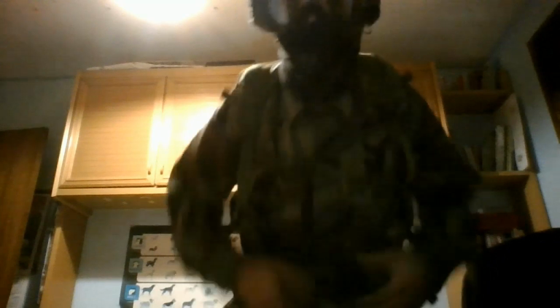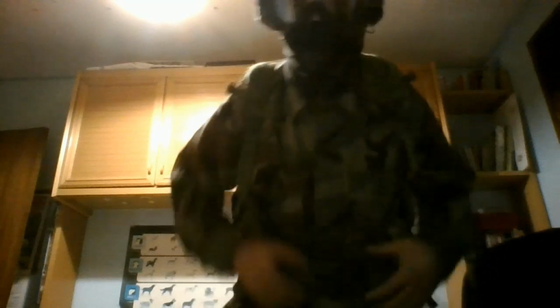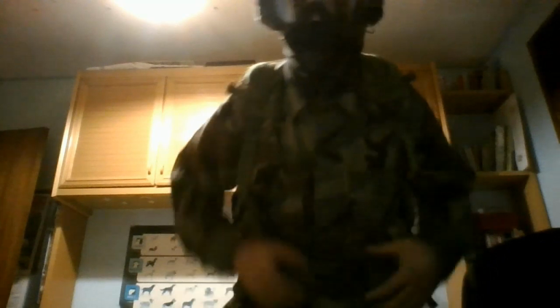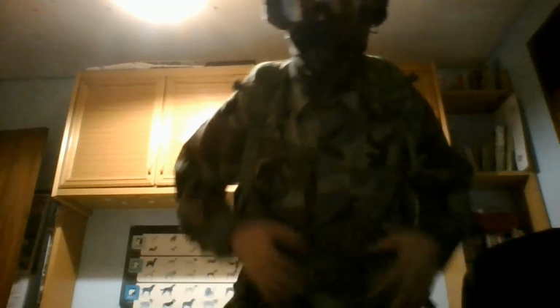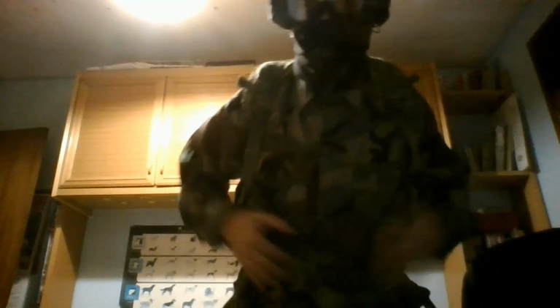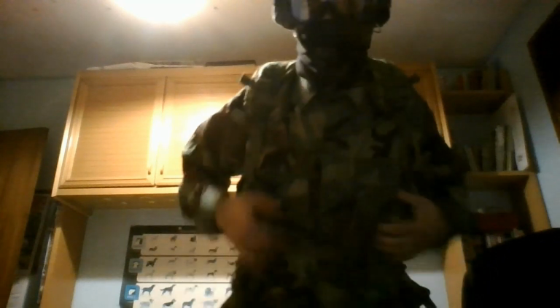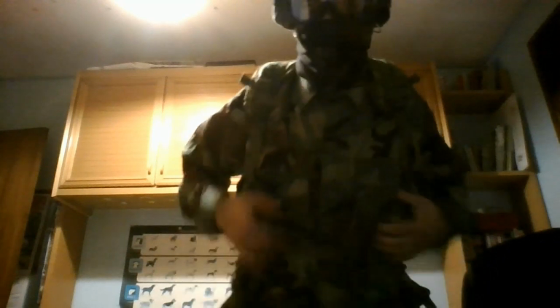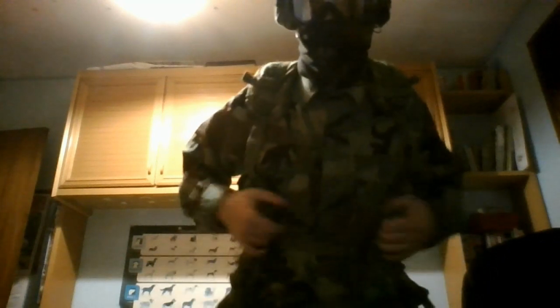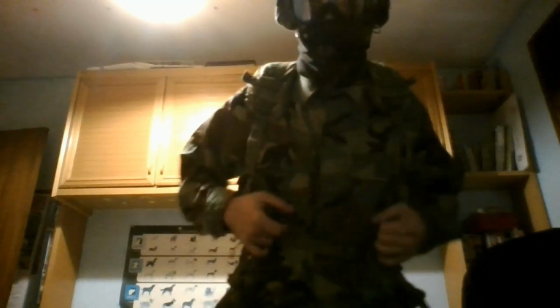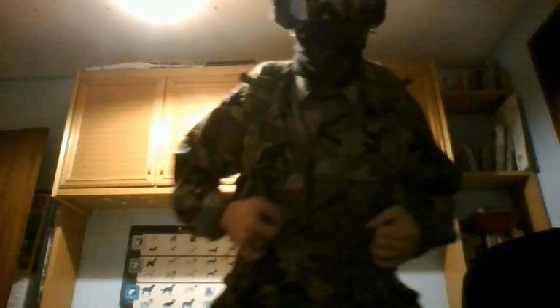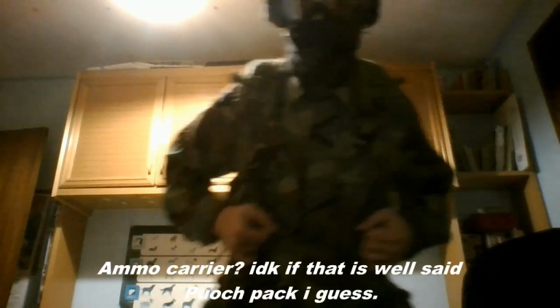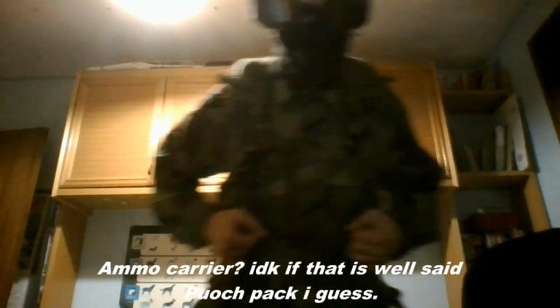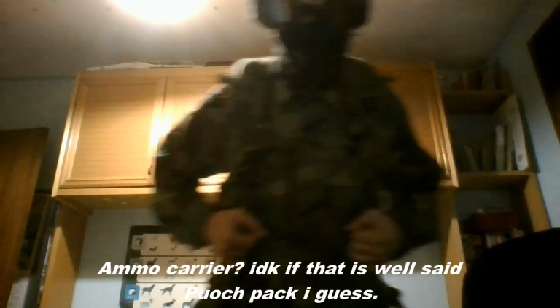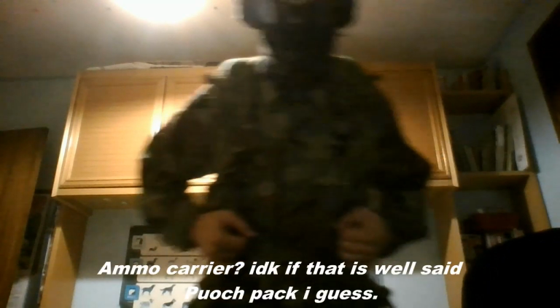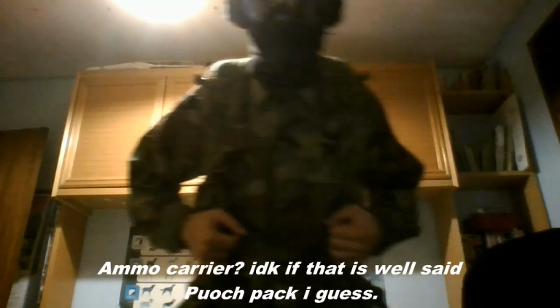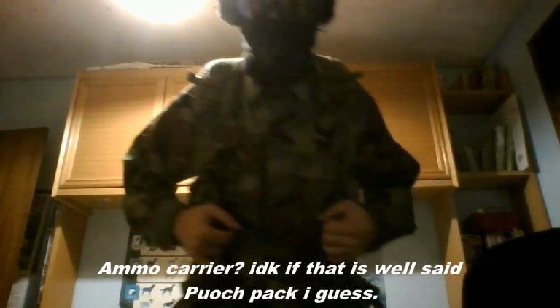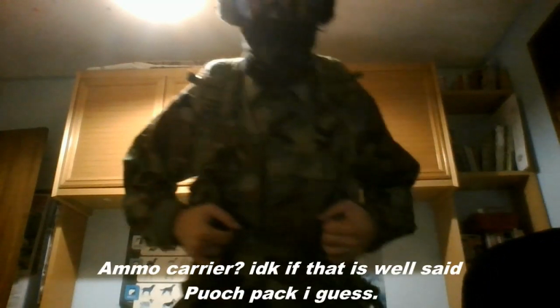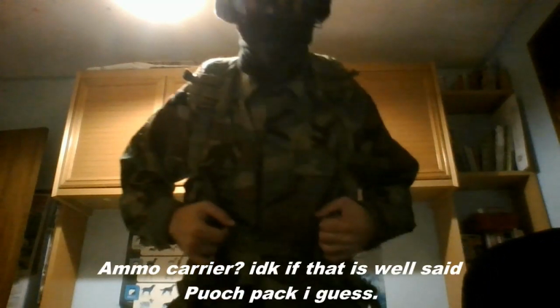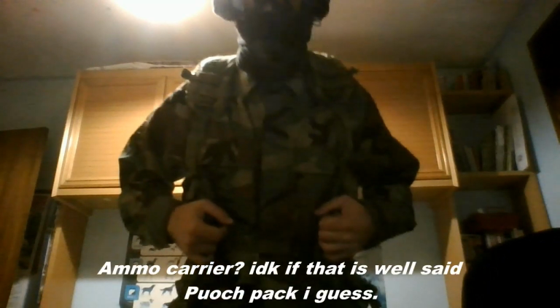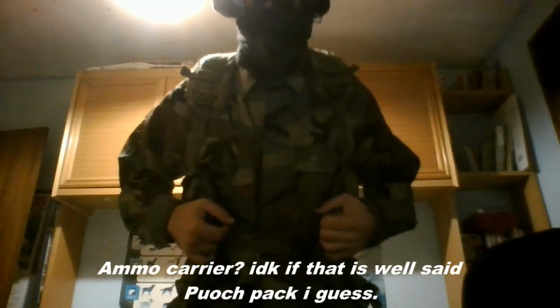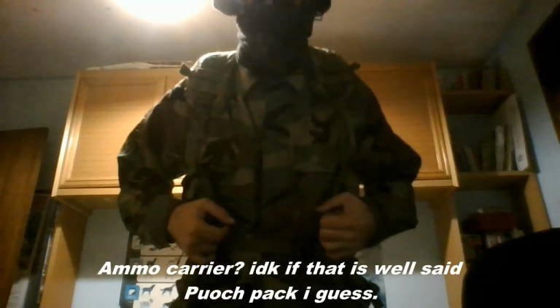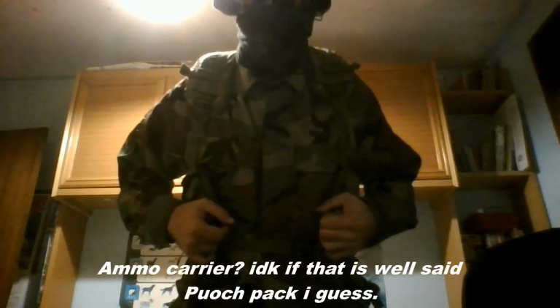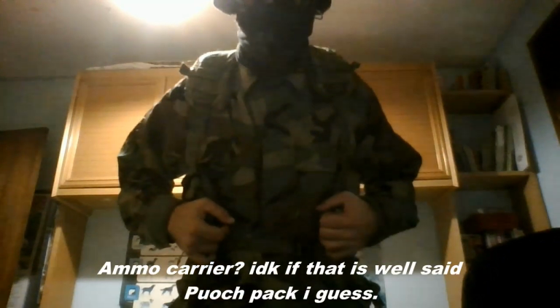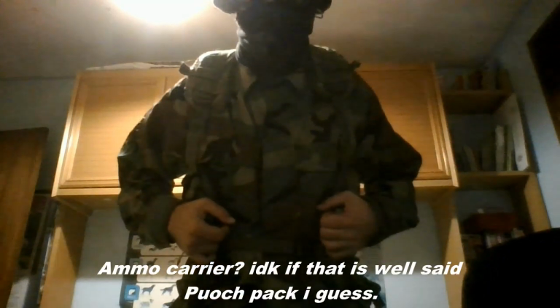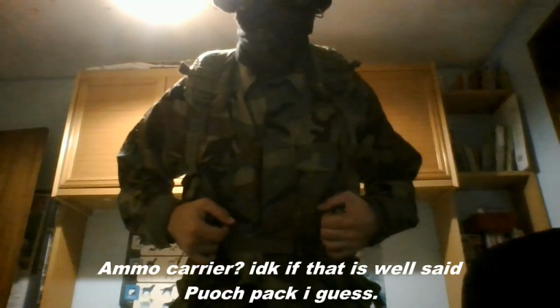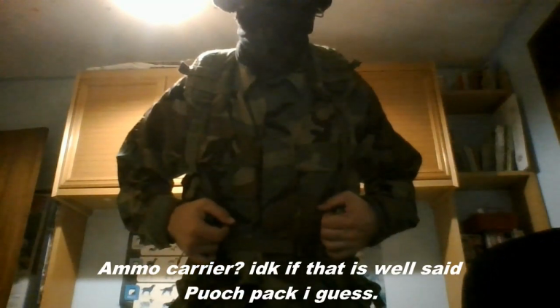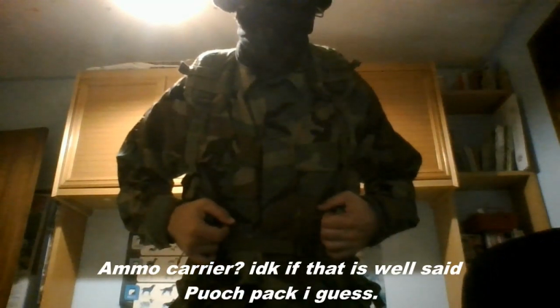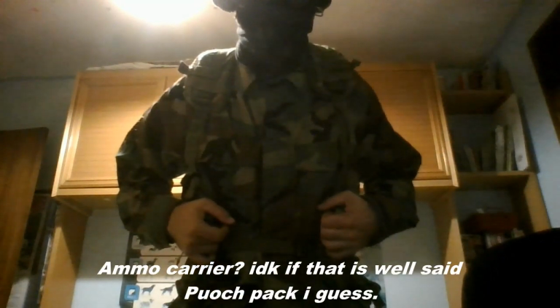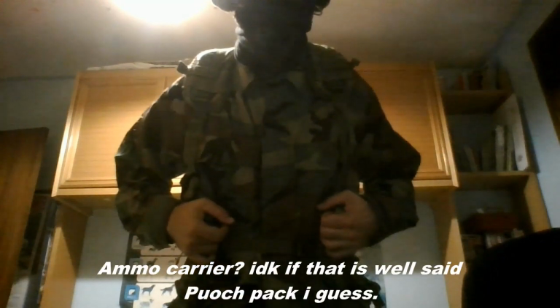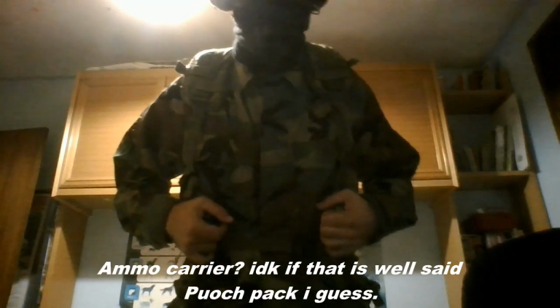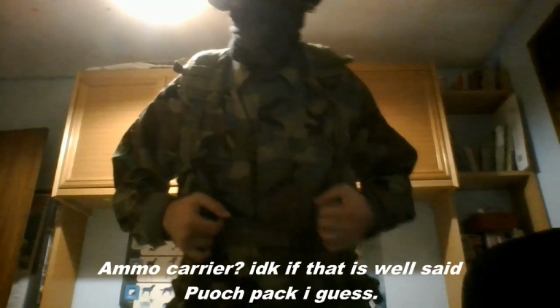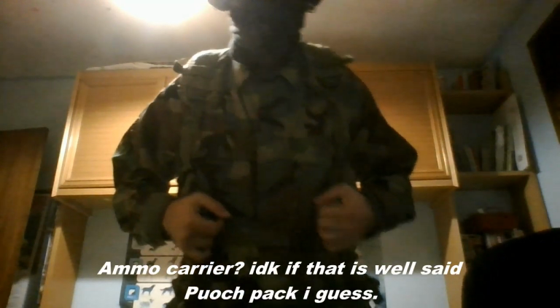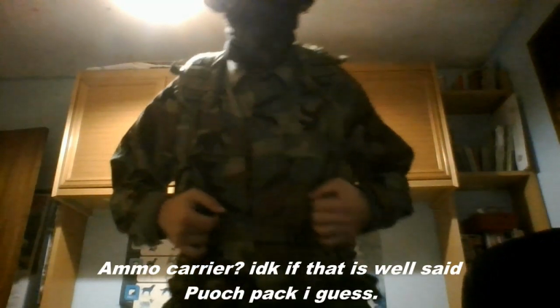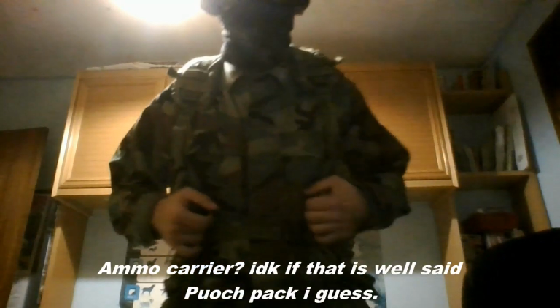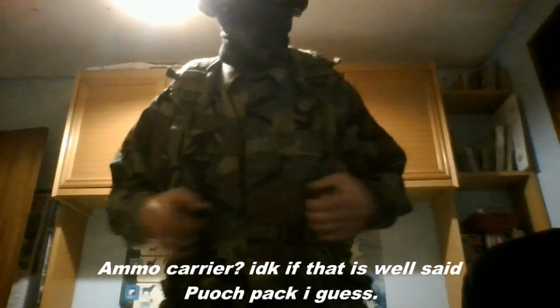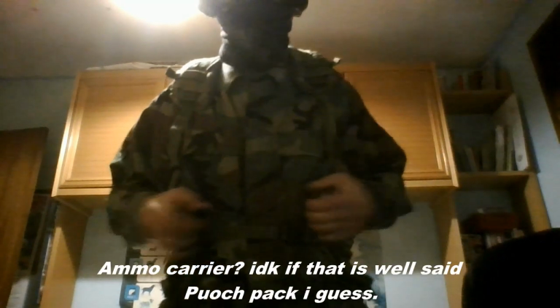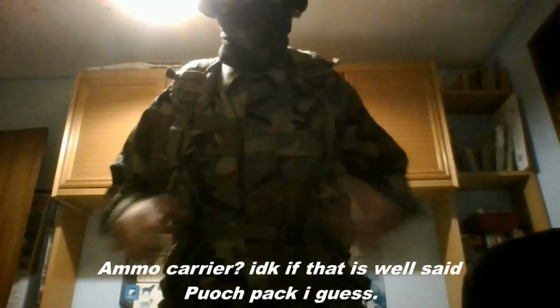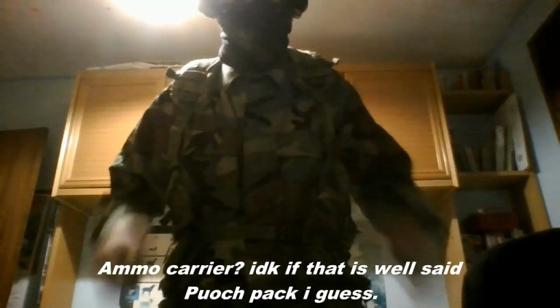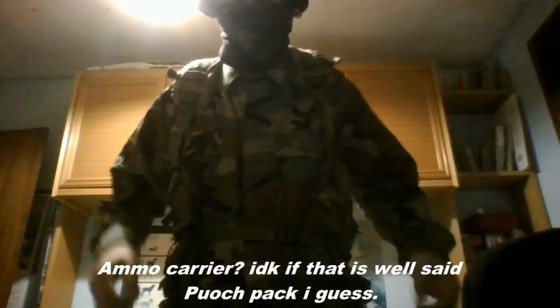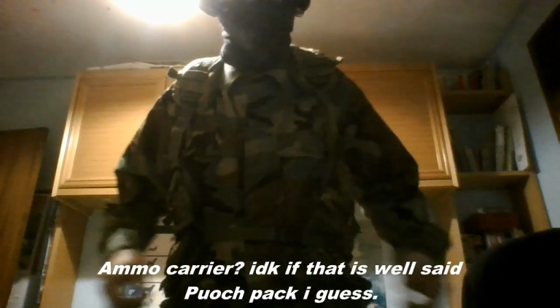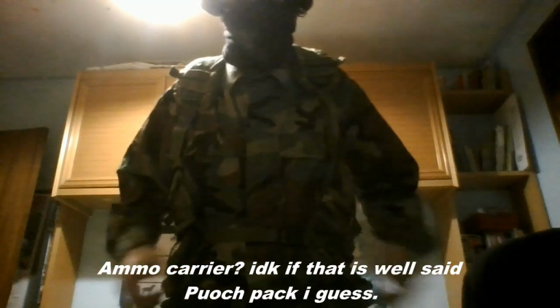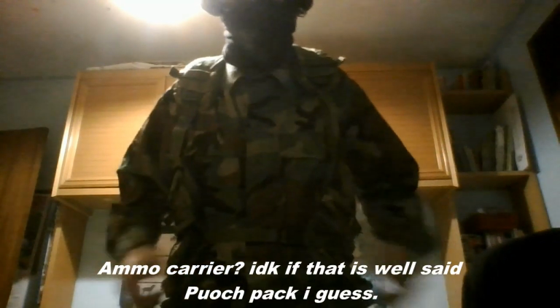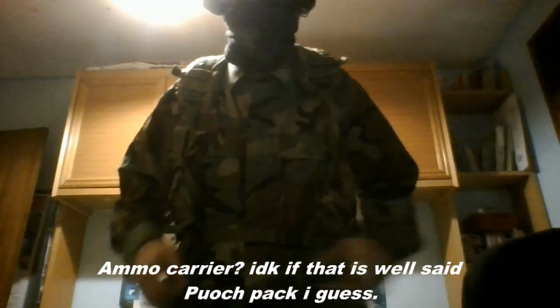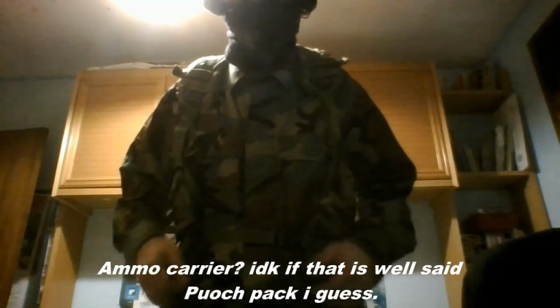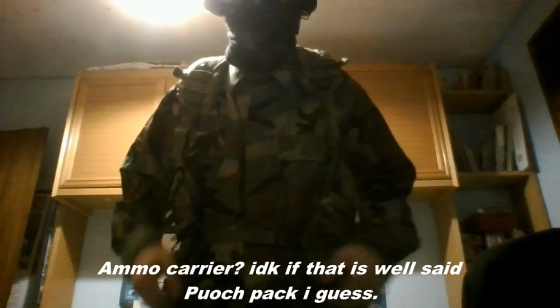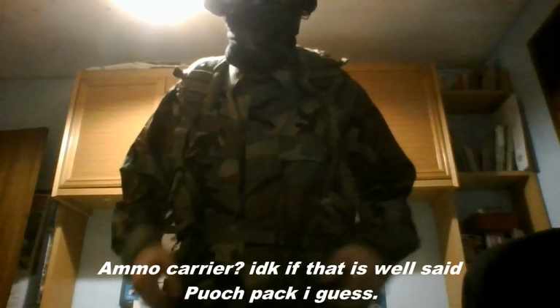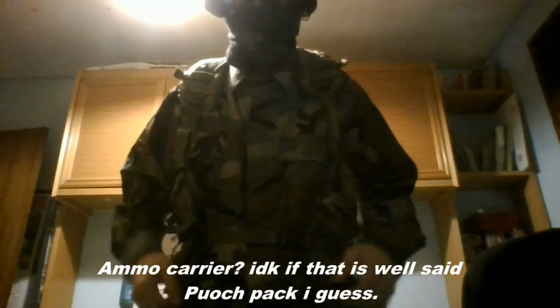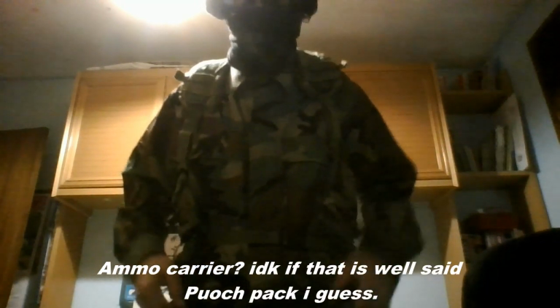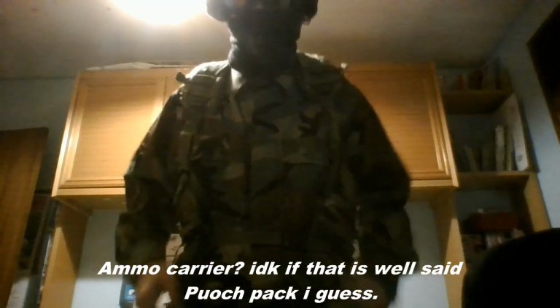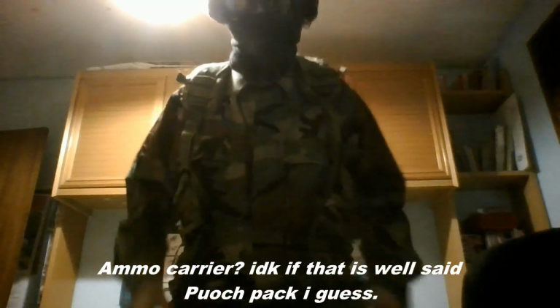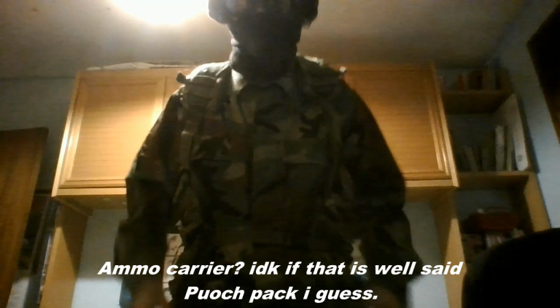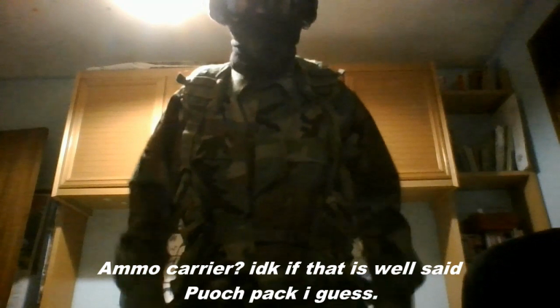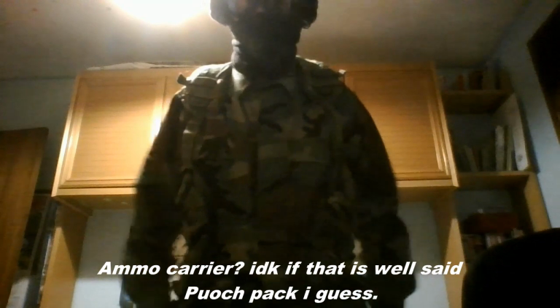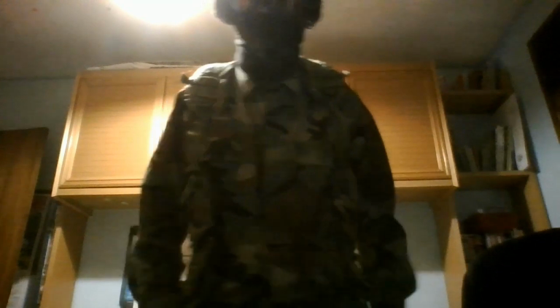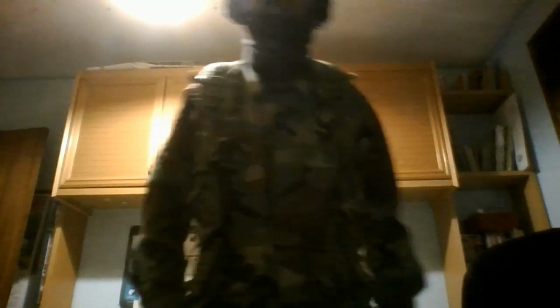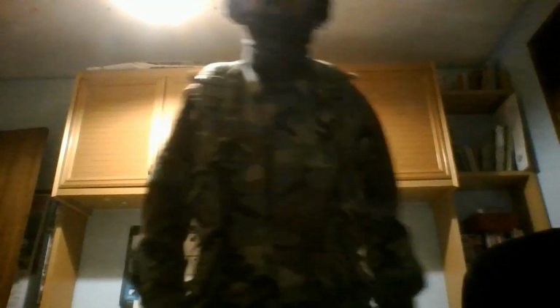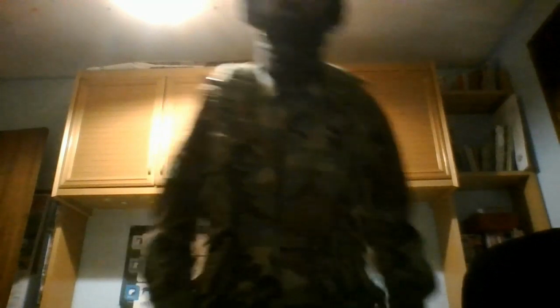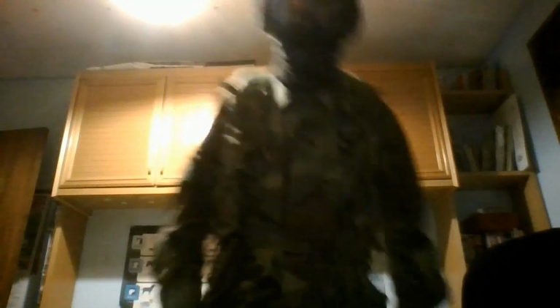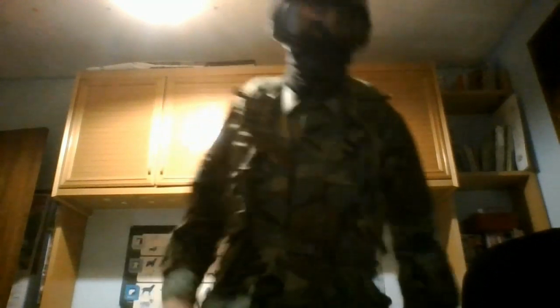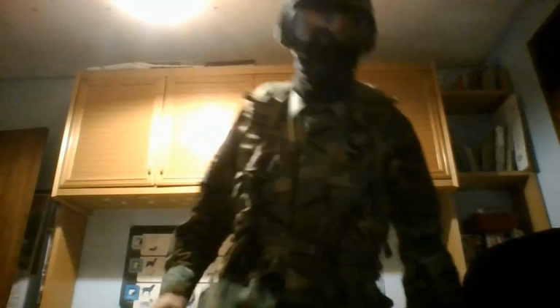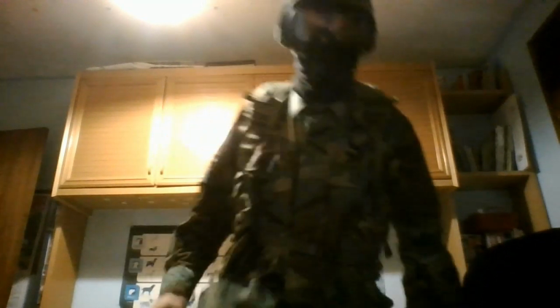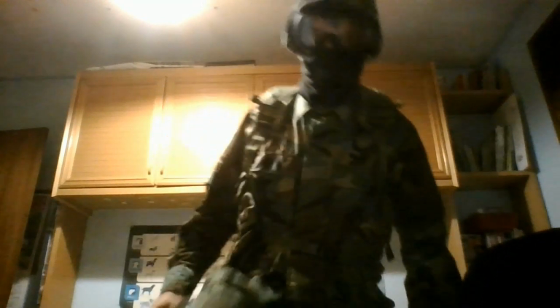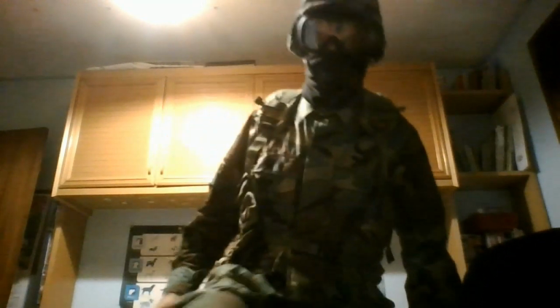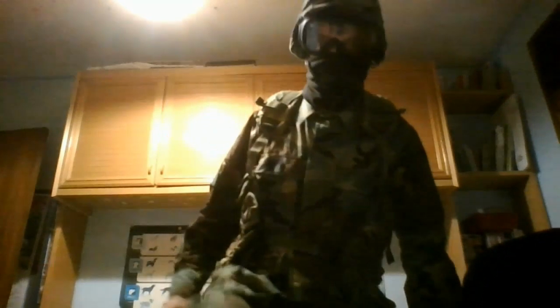Some ammo carrier, or however you want to call it. Pans and everything.